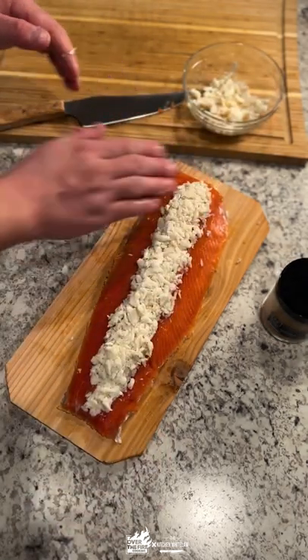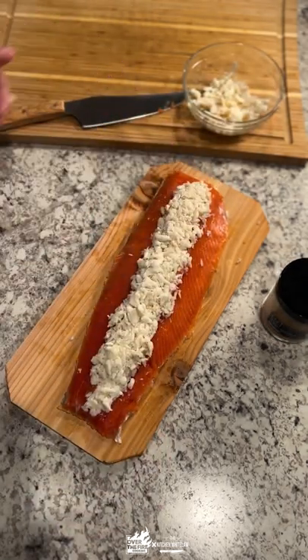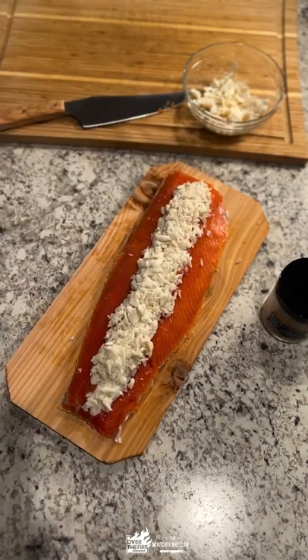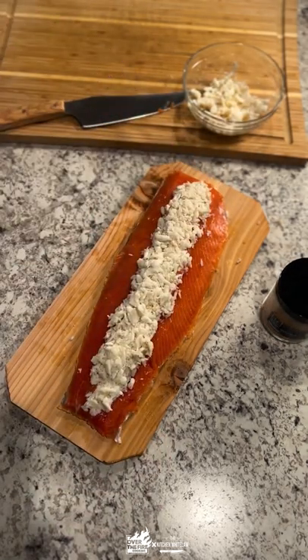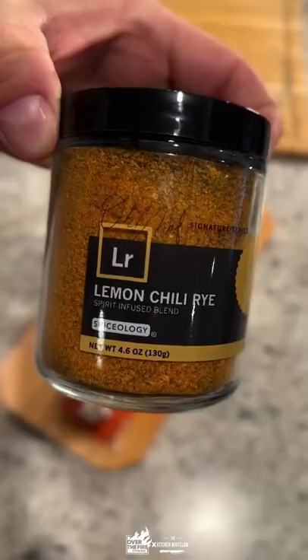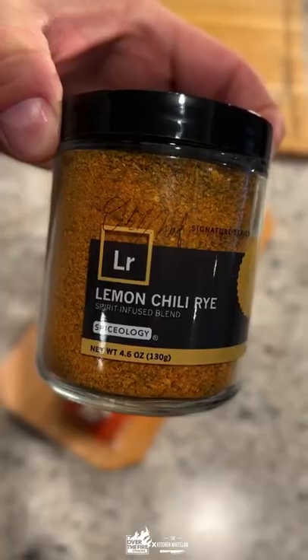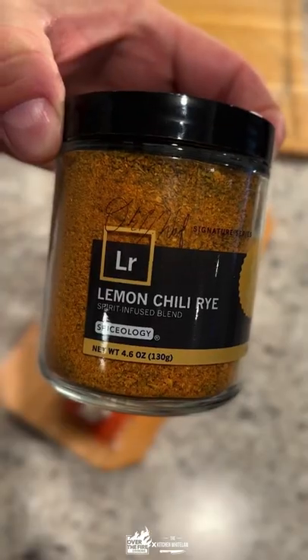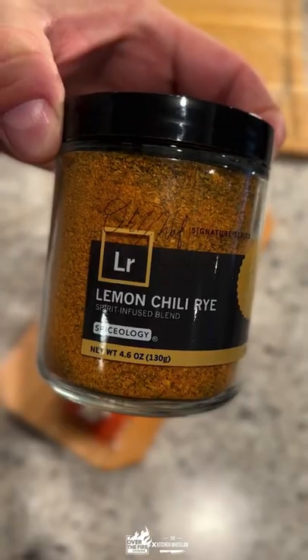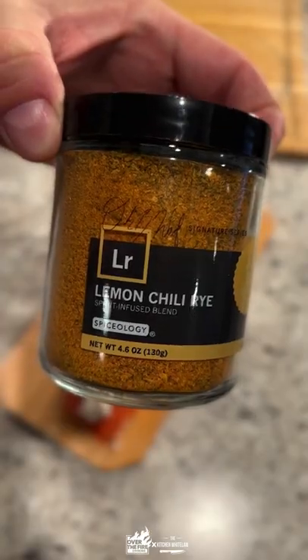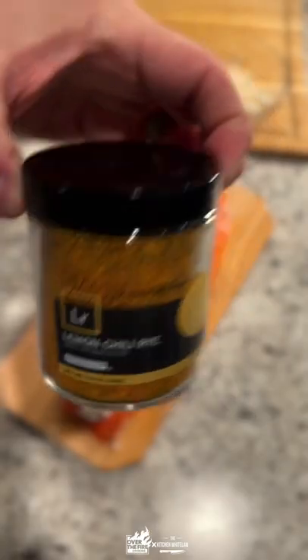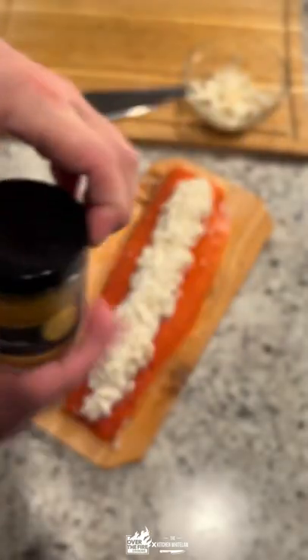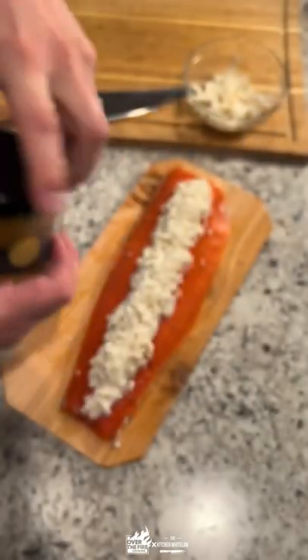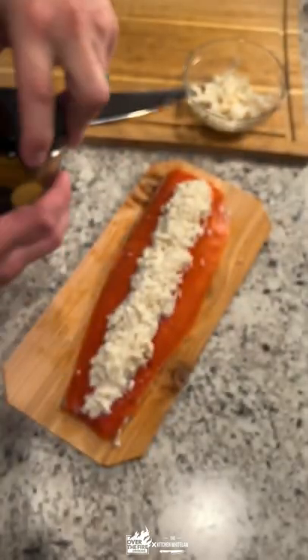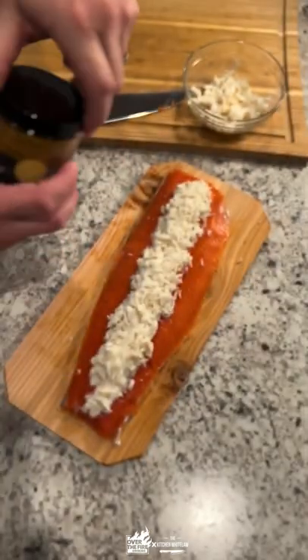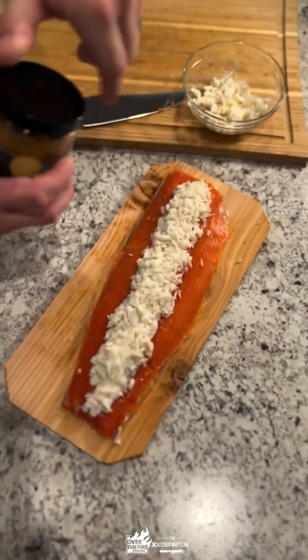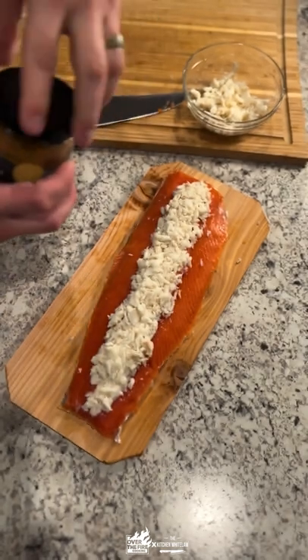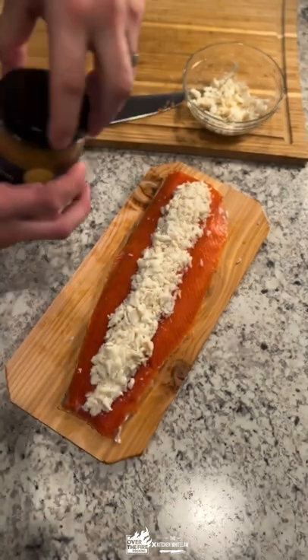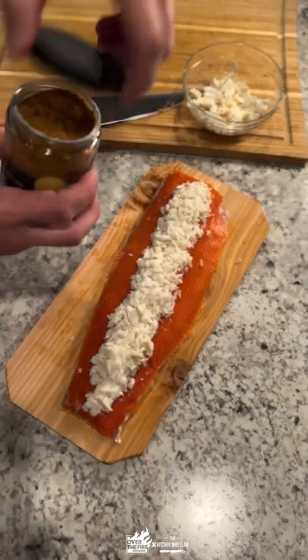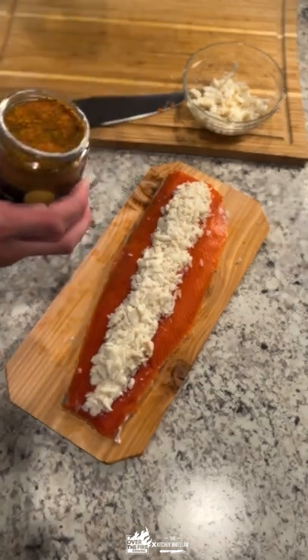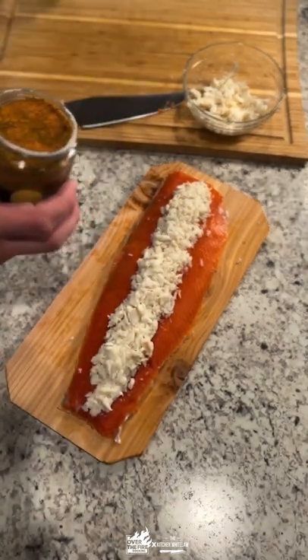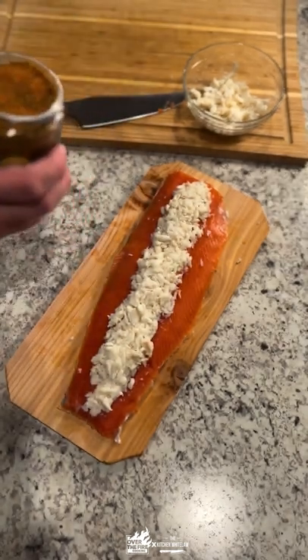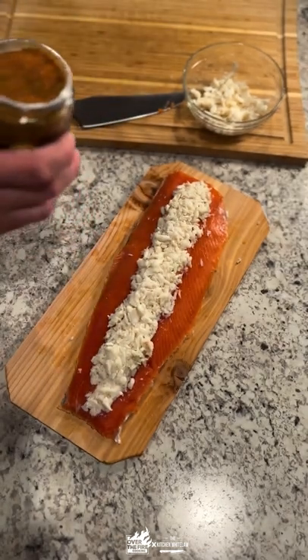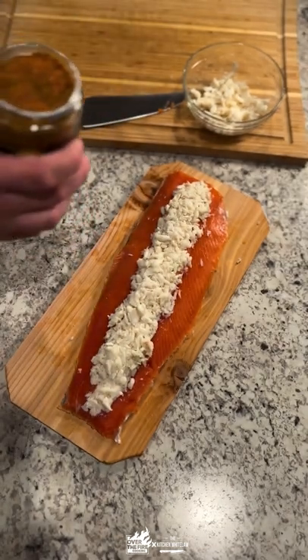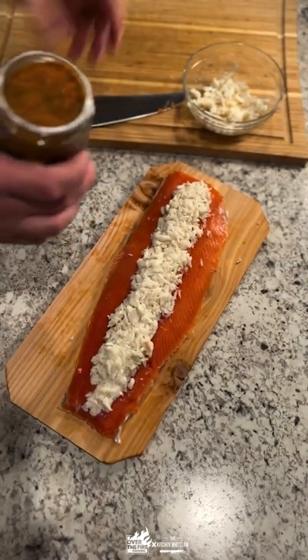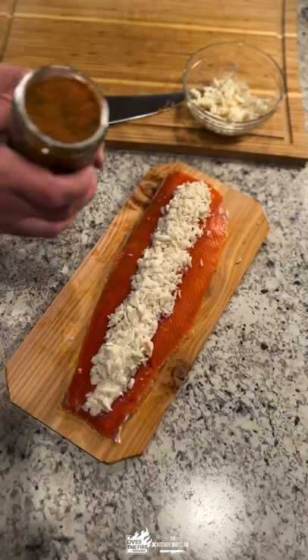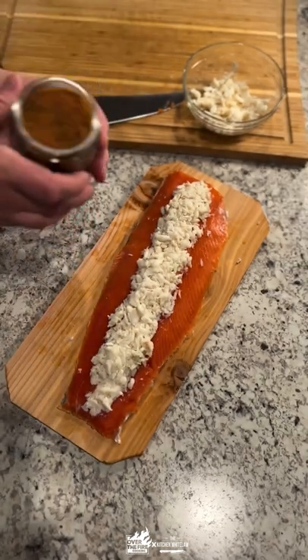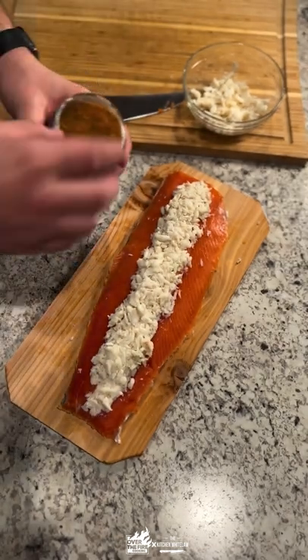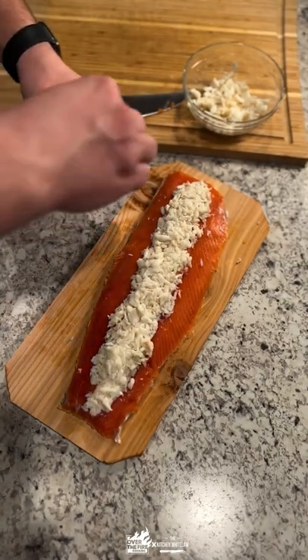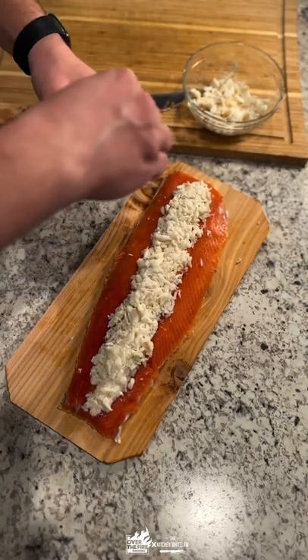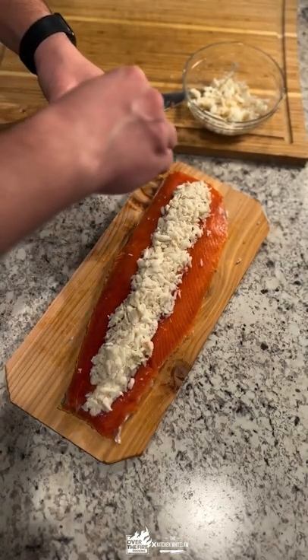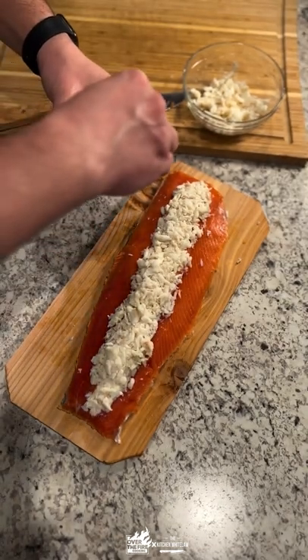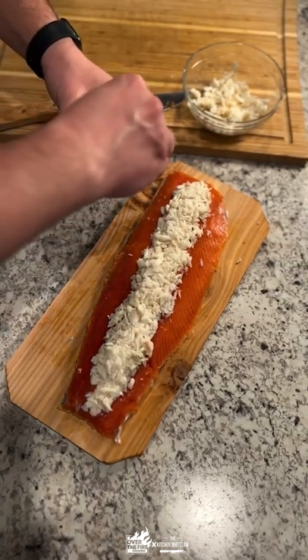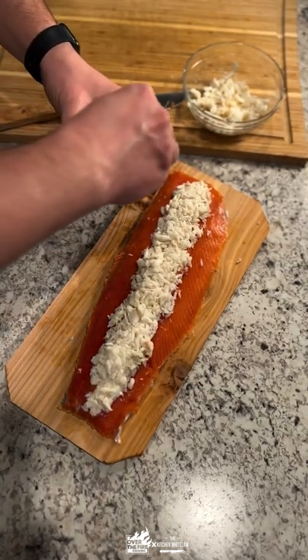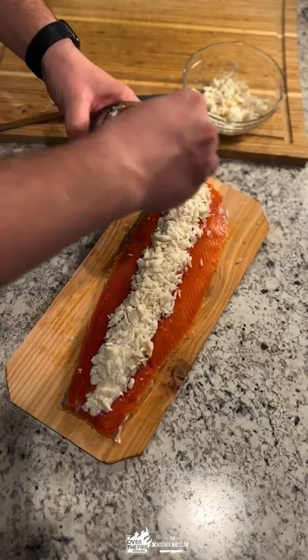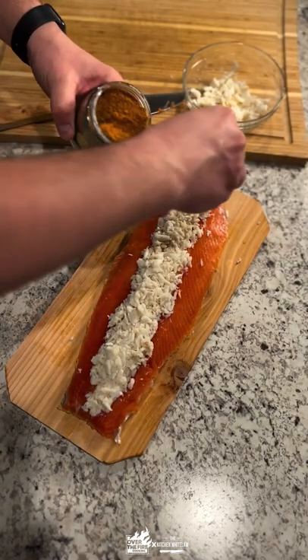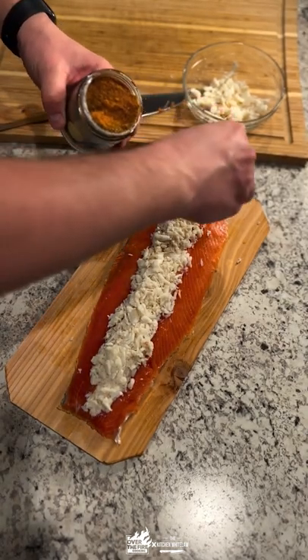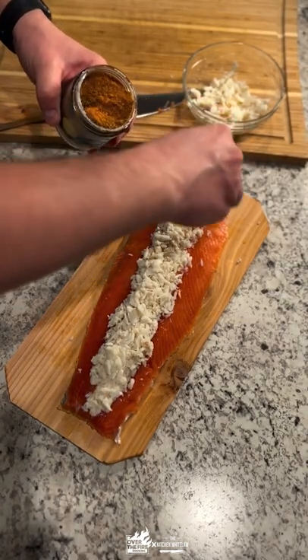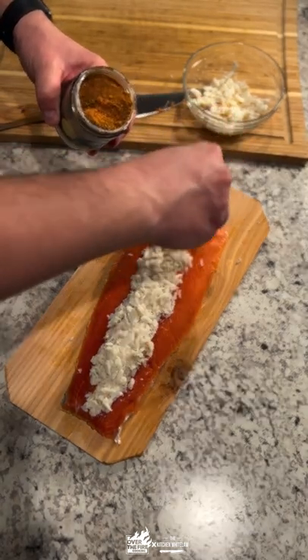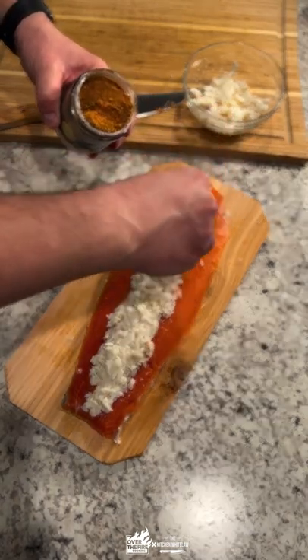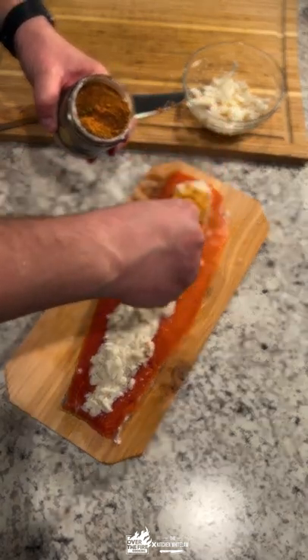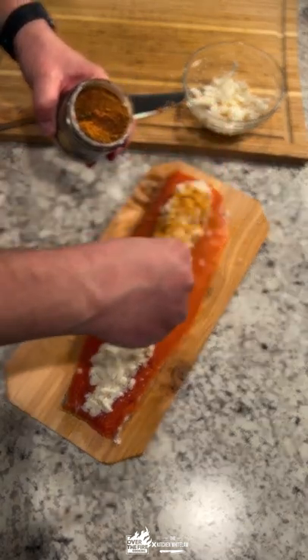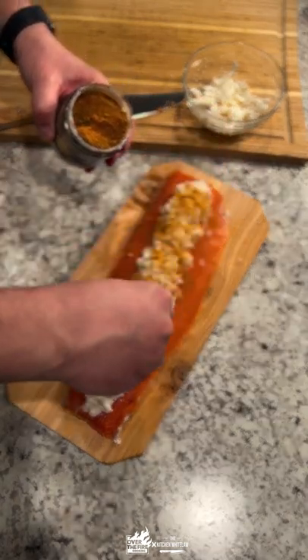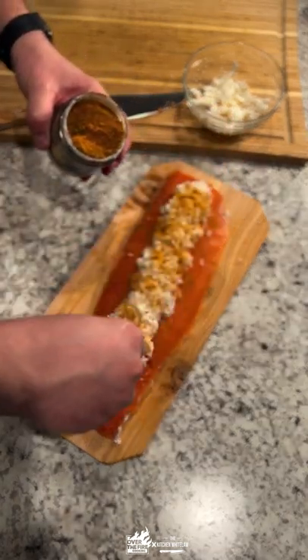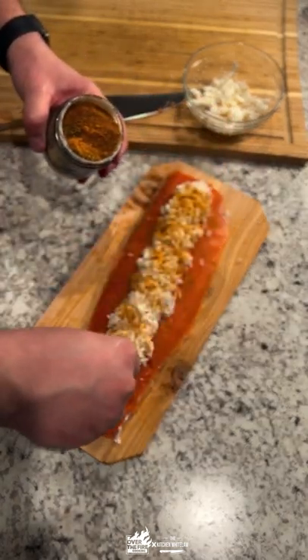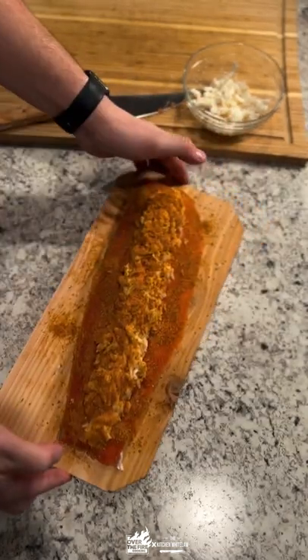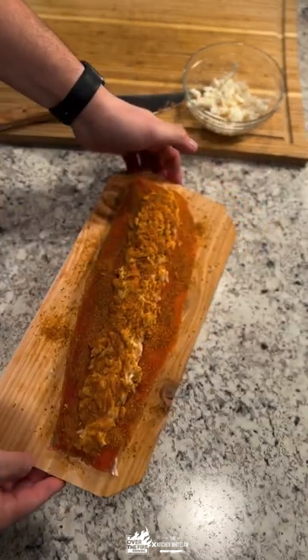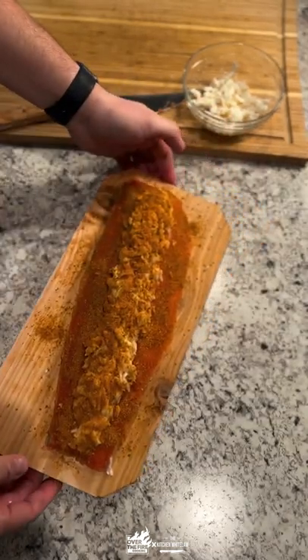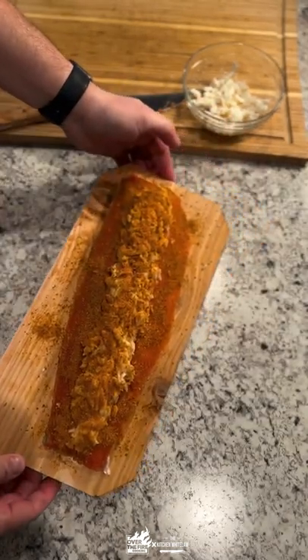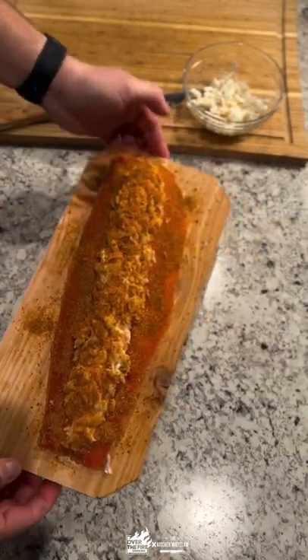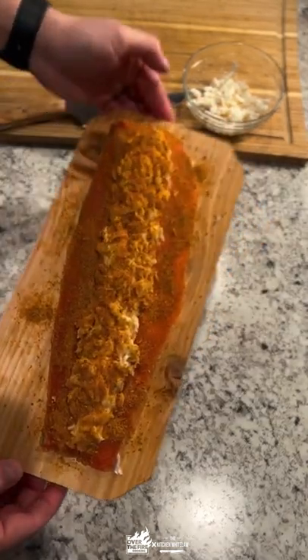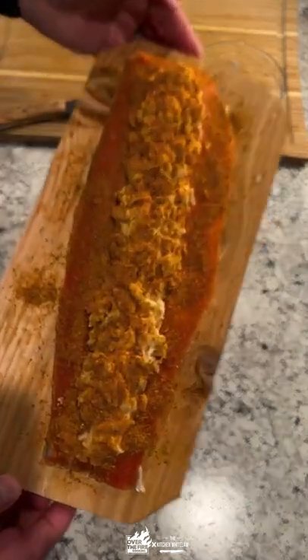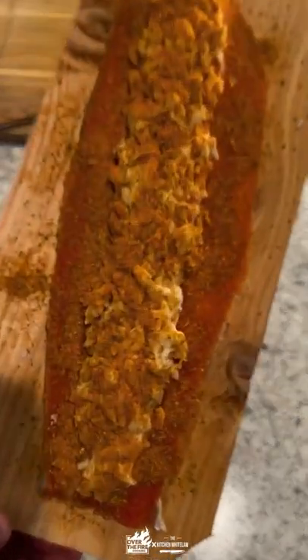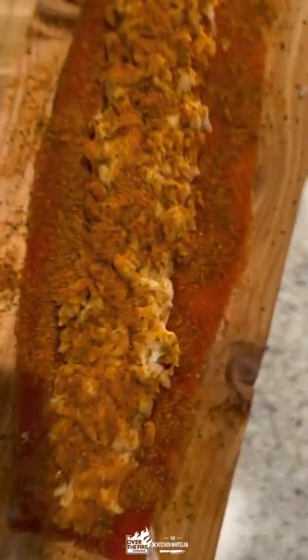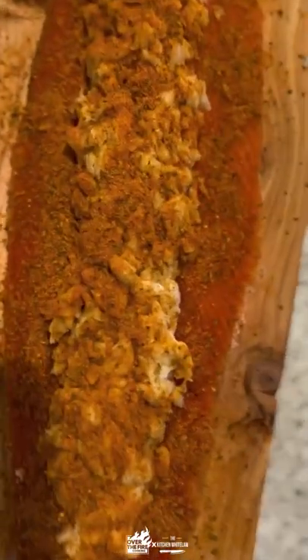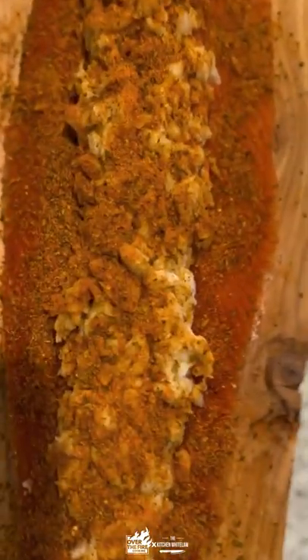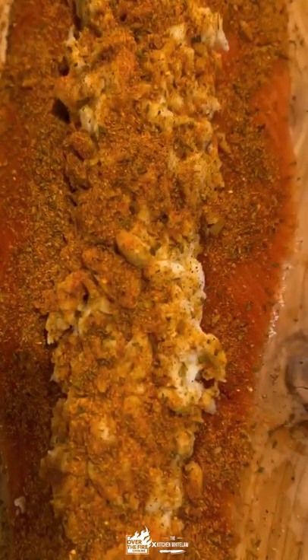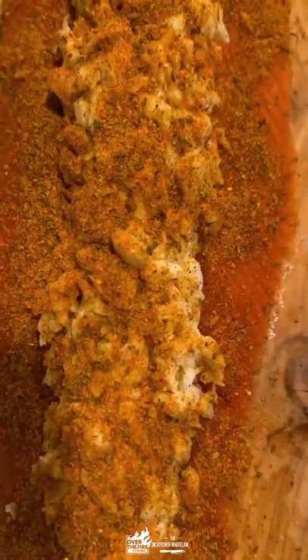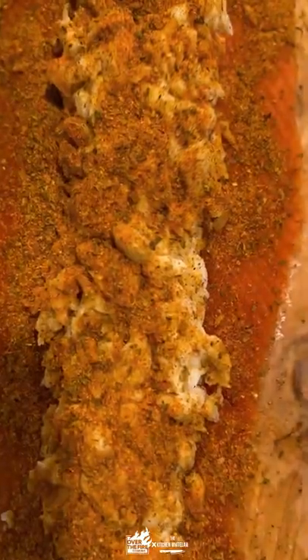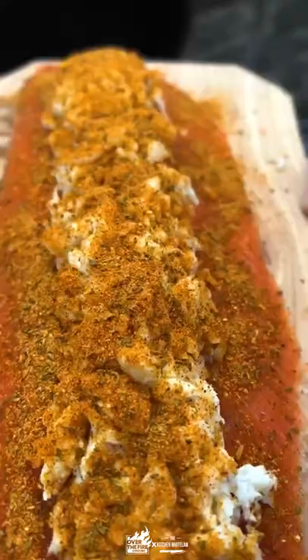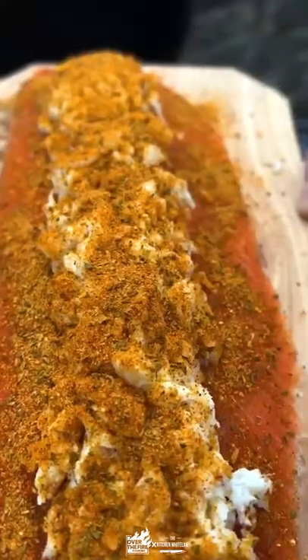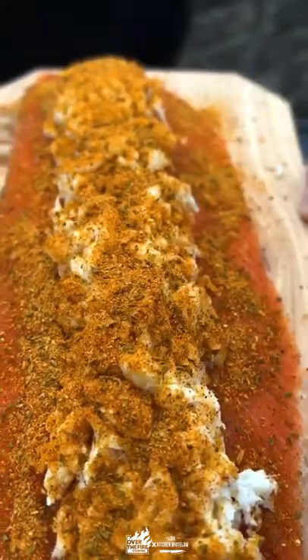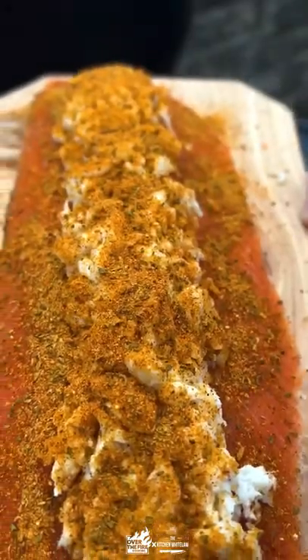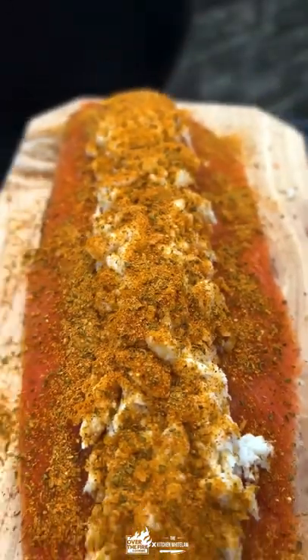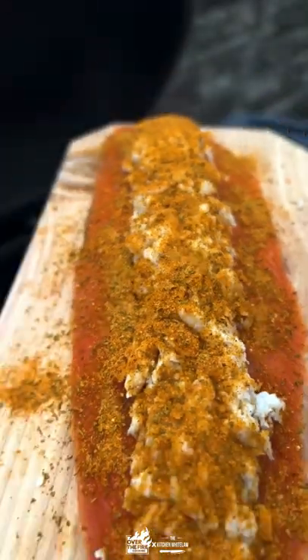Then we're gonna get this guy right over to the smoker — 400 degrees for about 40 minutes, or until it reaches an internal temperature of 130 degrees.